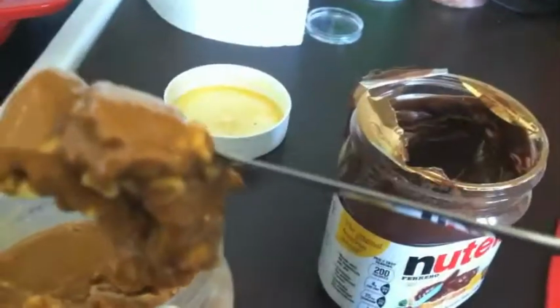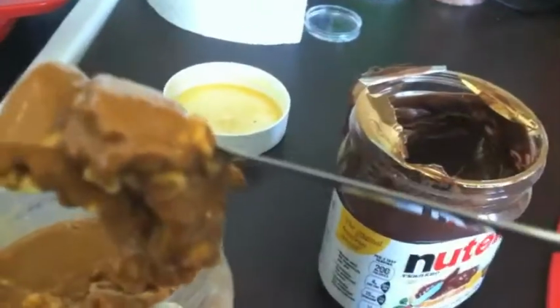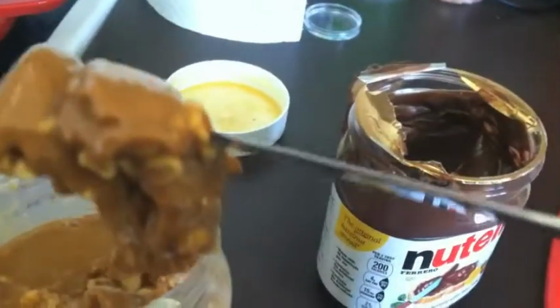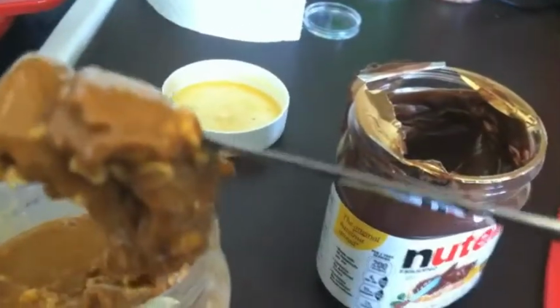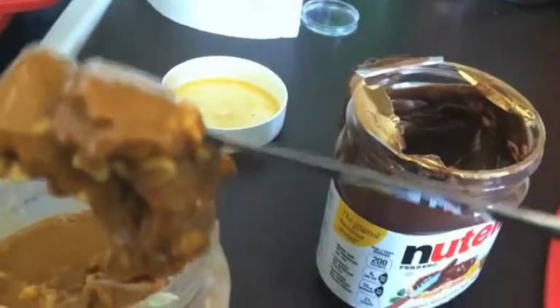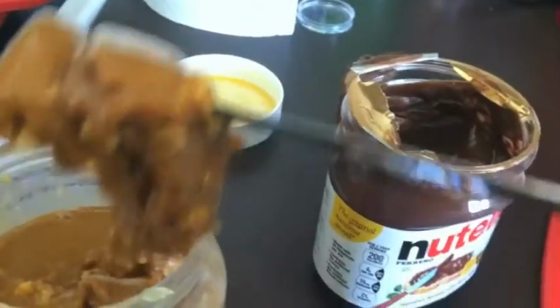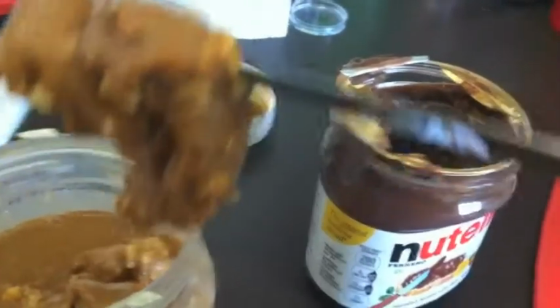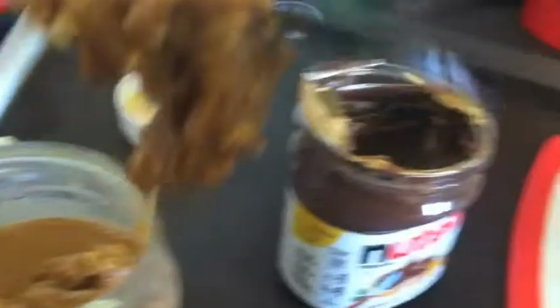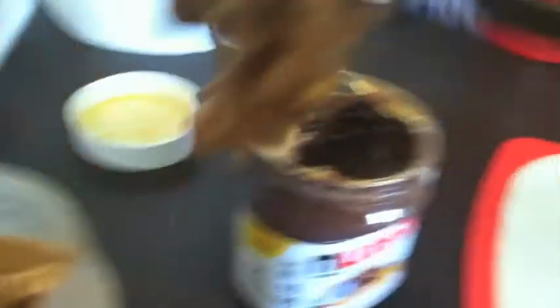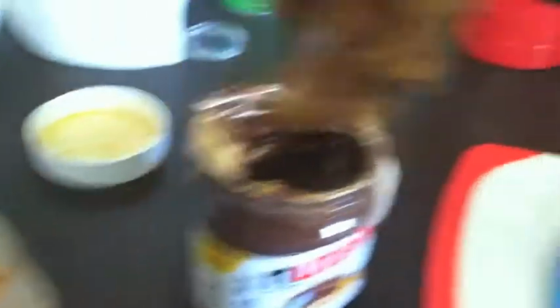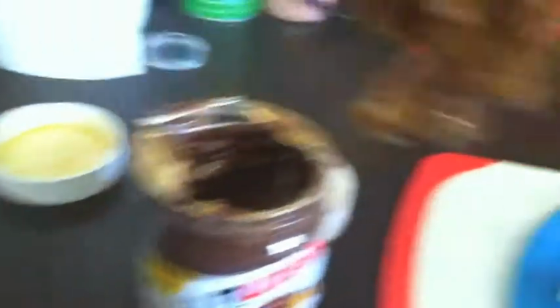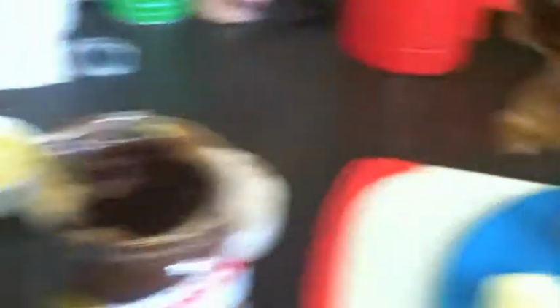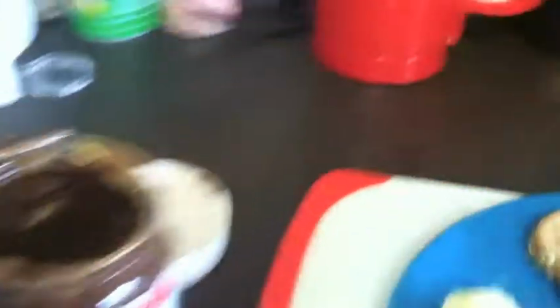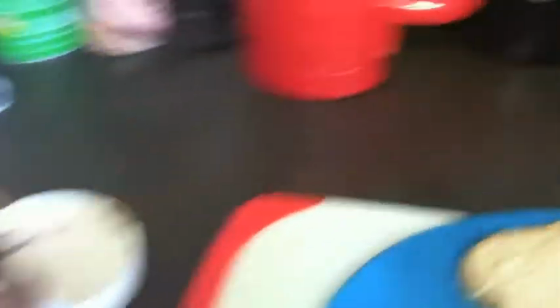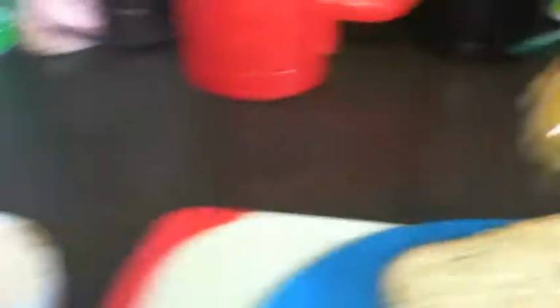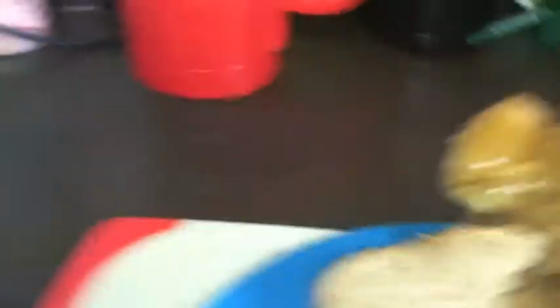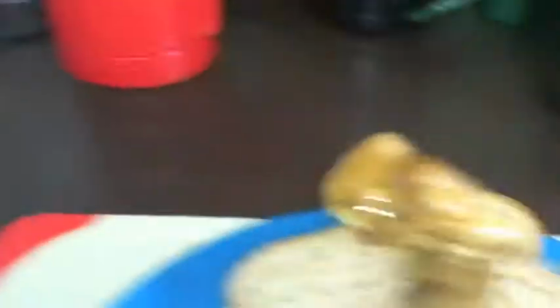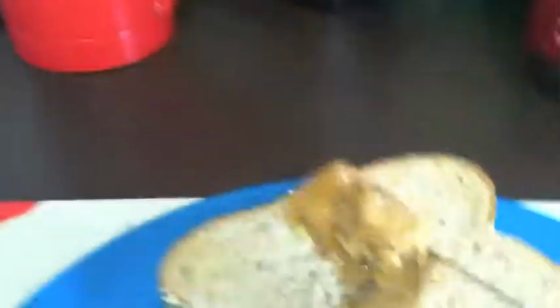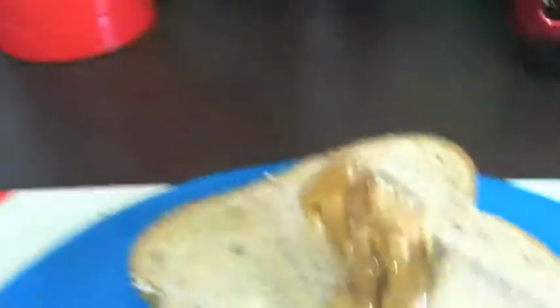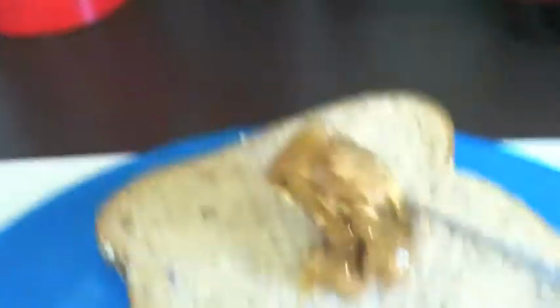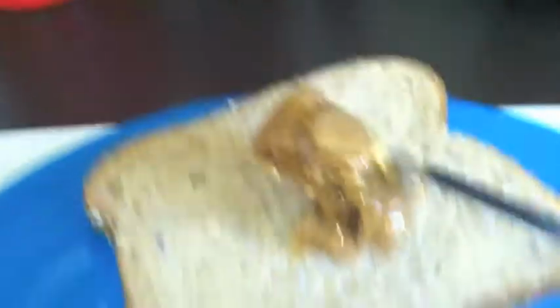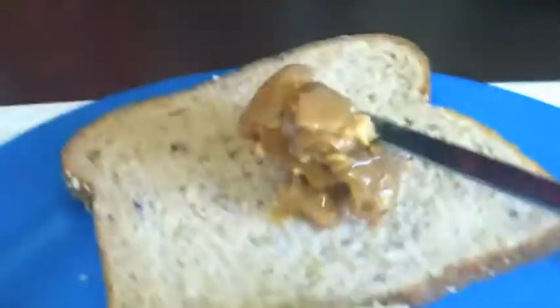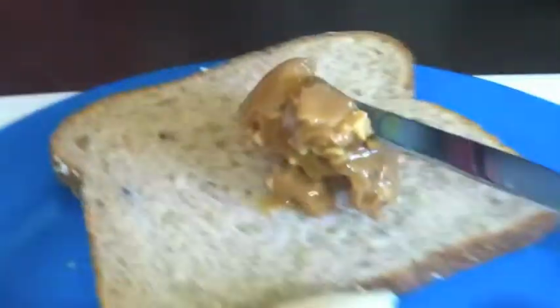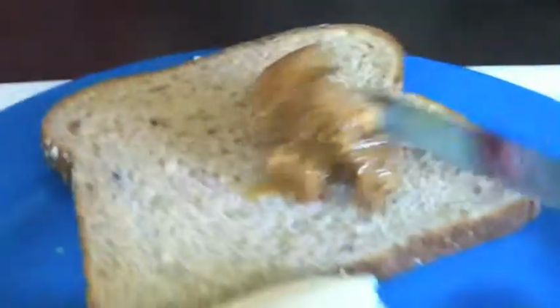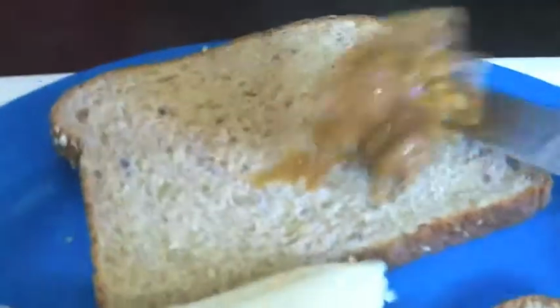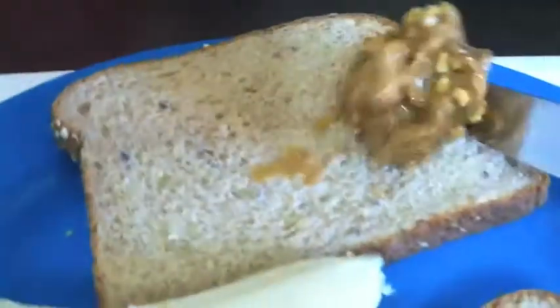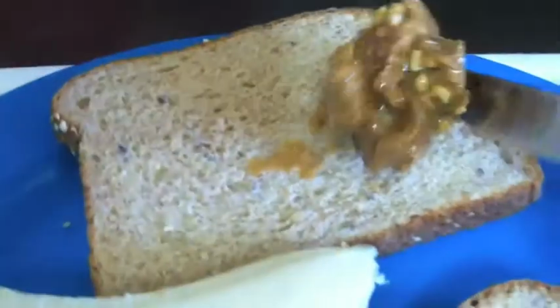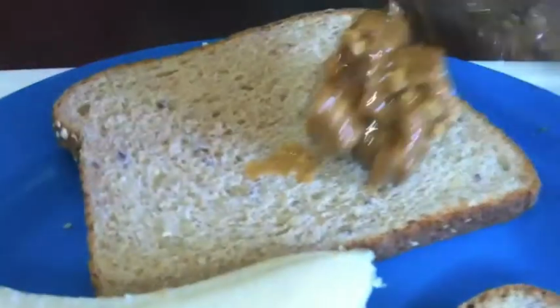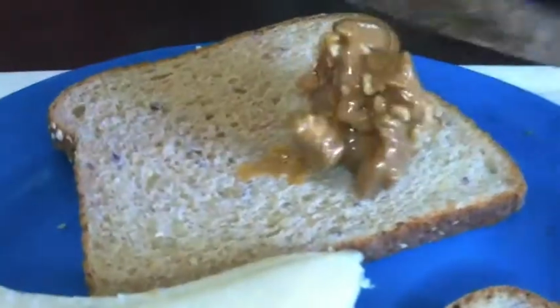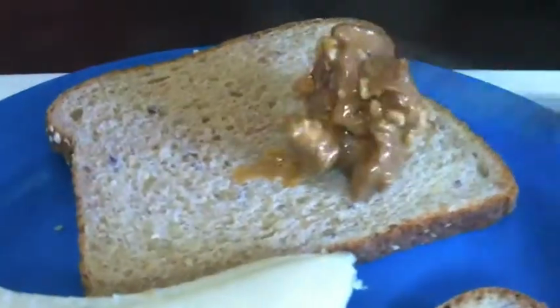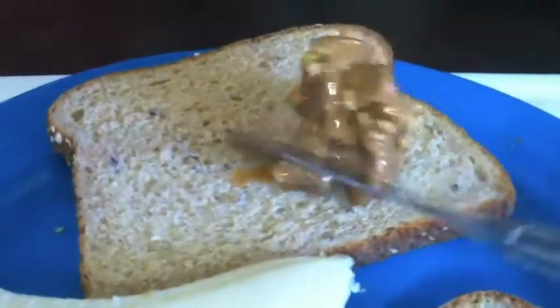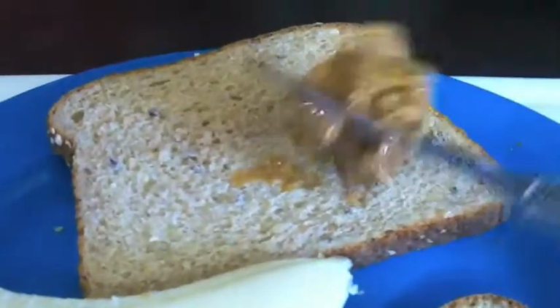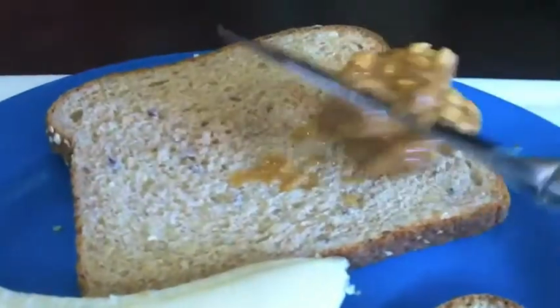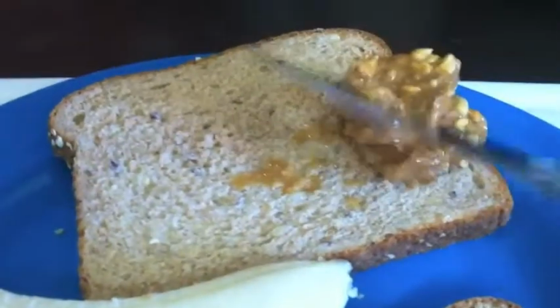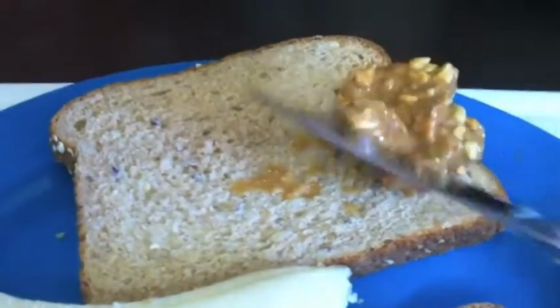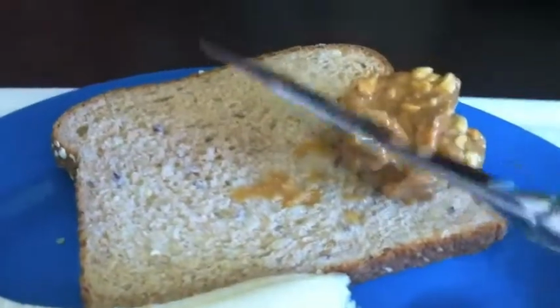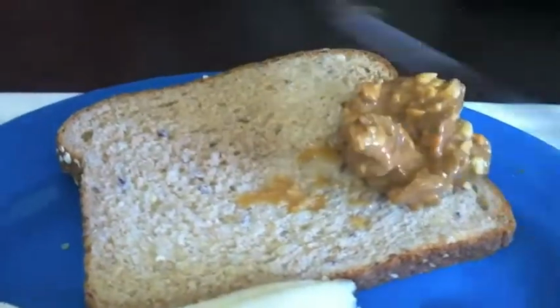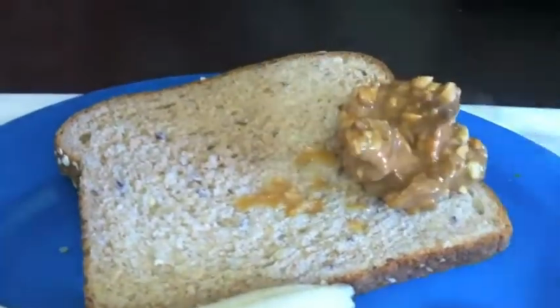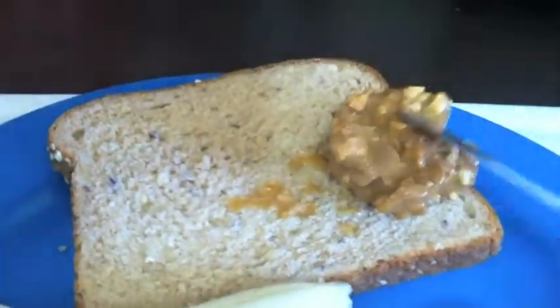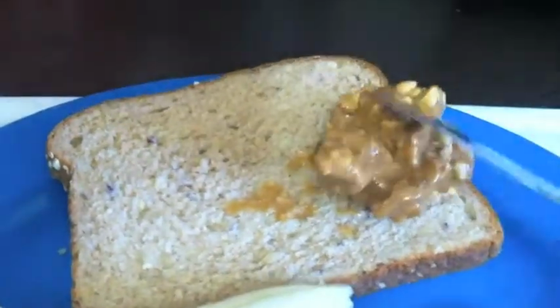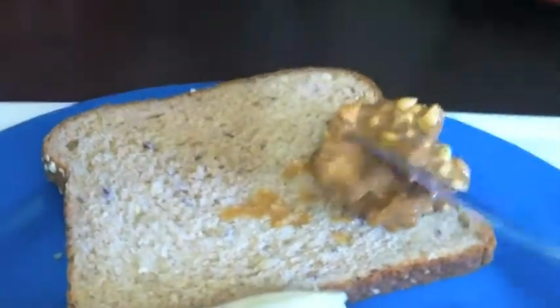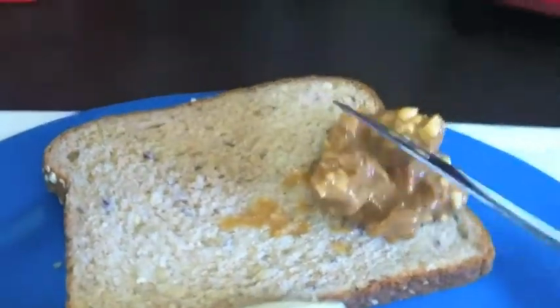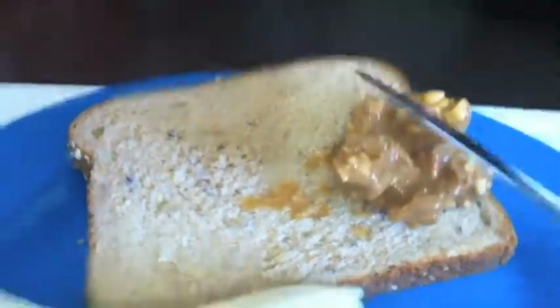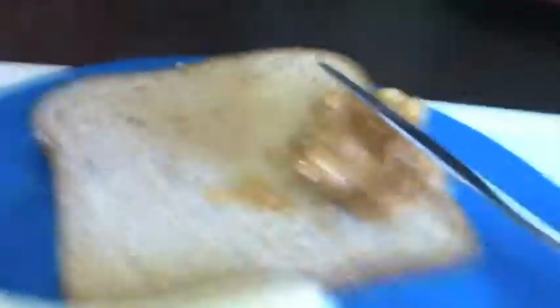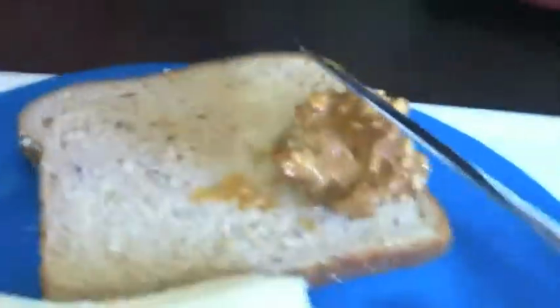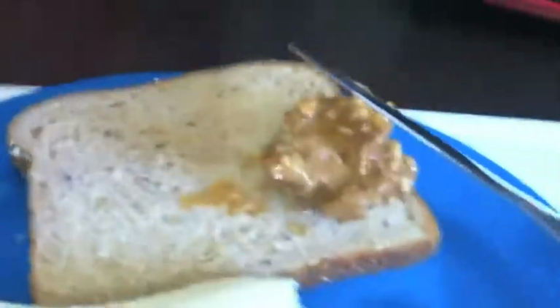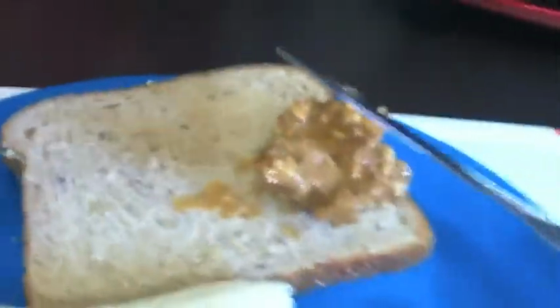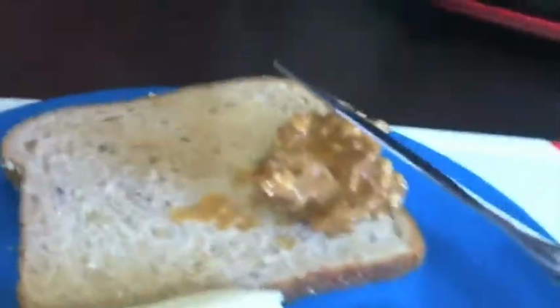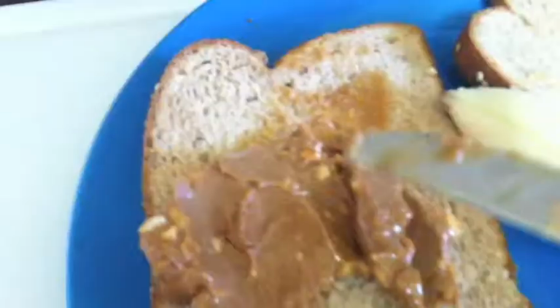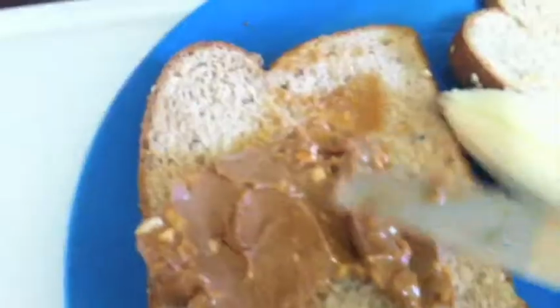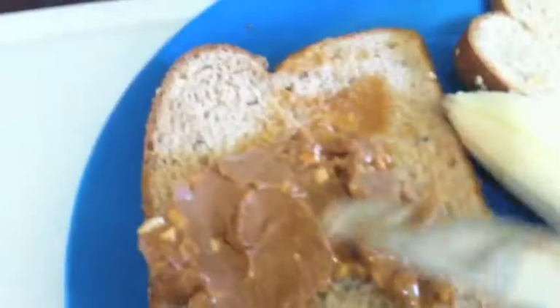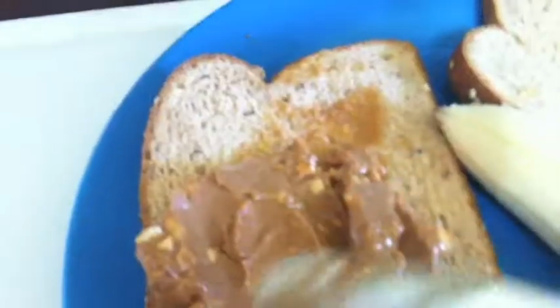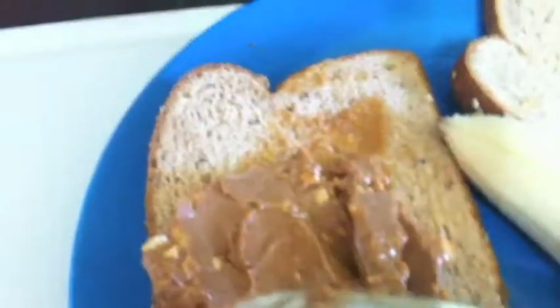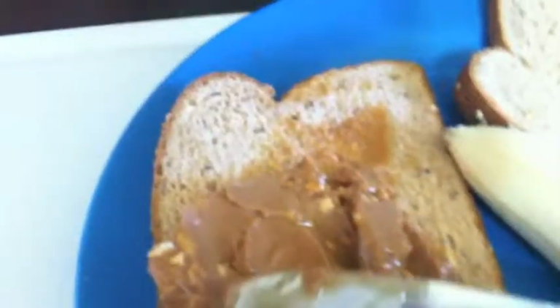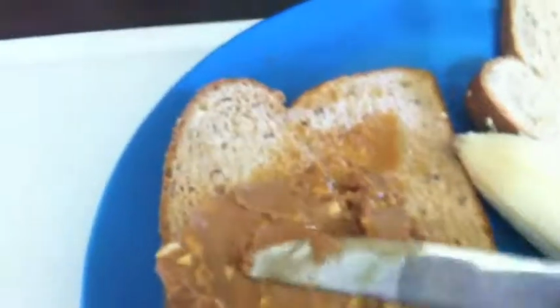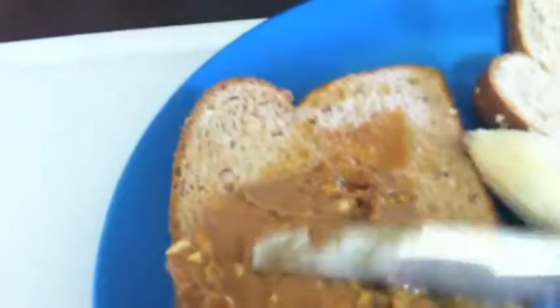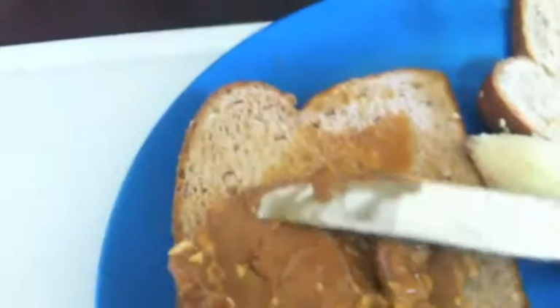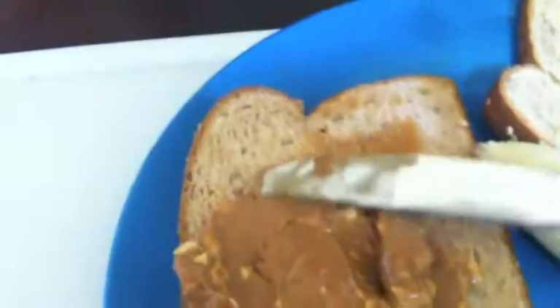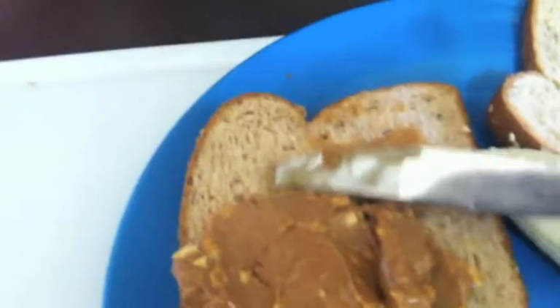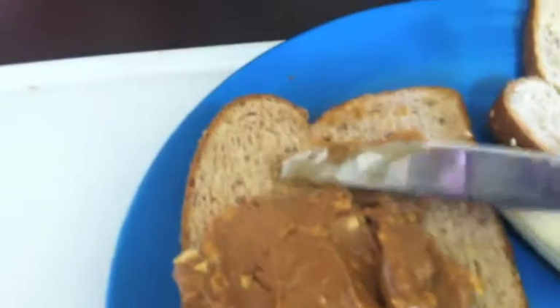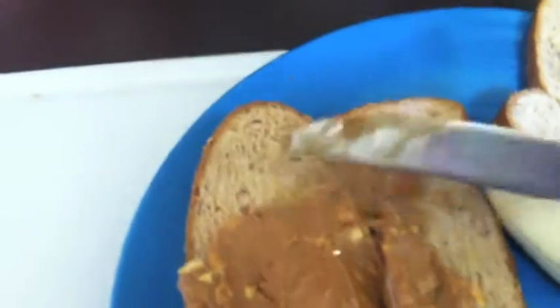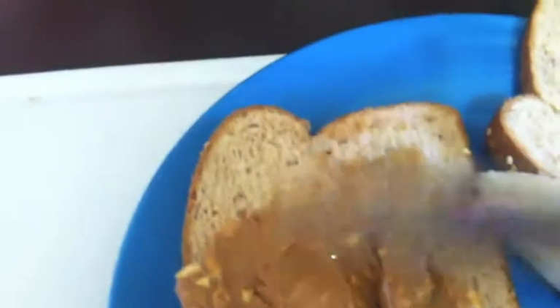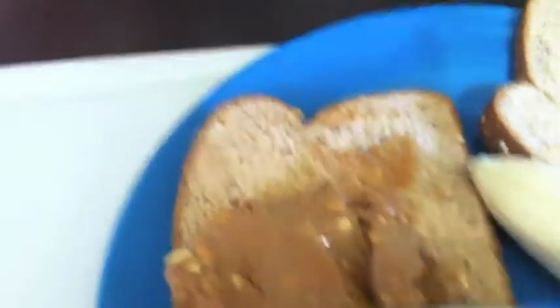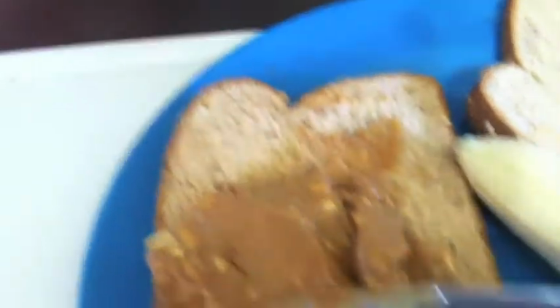Keep in mind, chunky peanut butter will be more difficult to spread, but don't worry, you've totally got this.